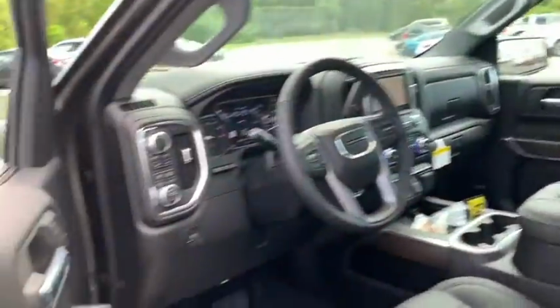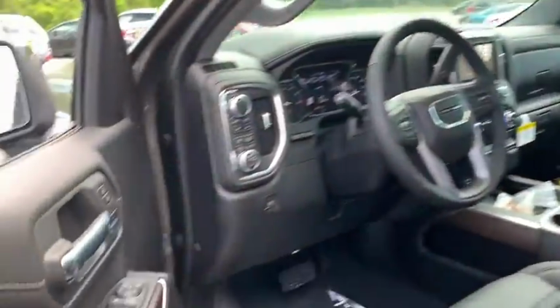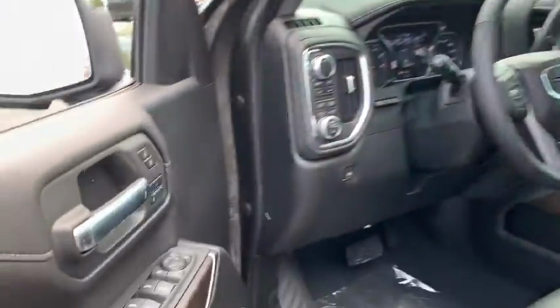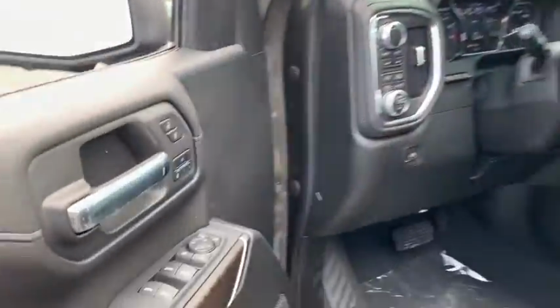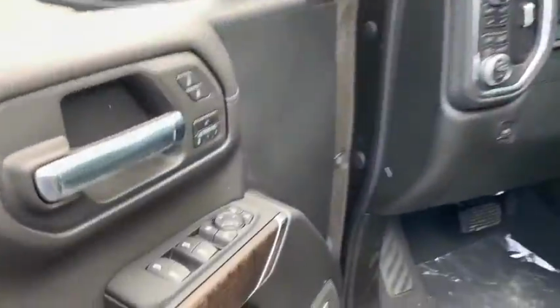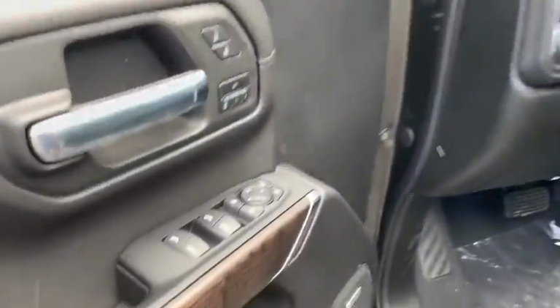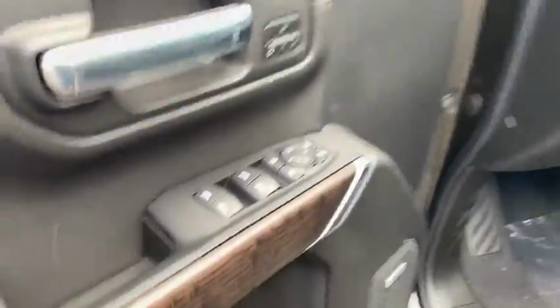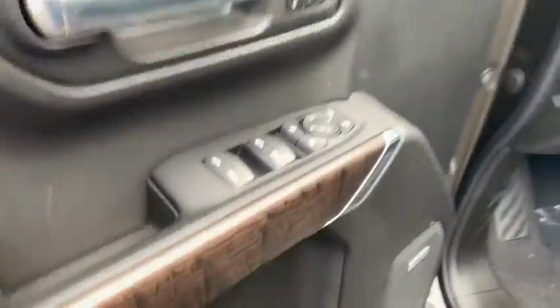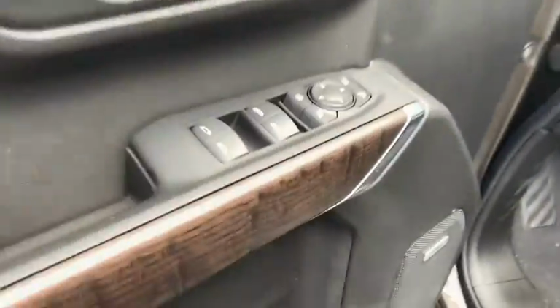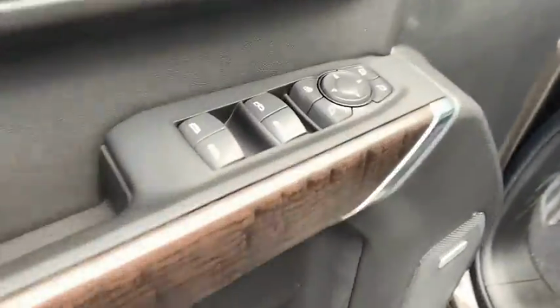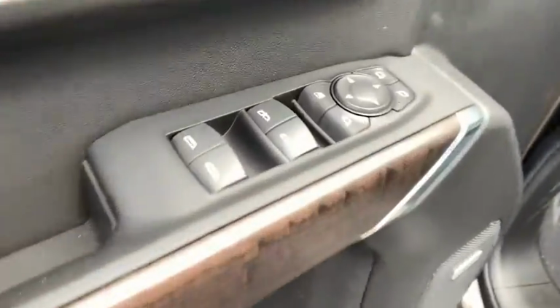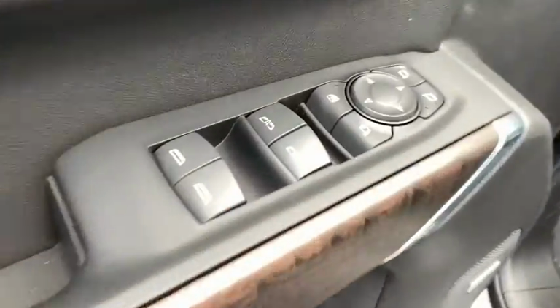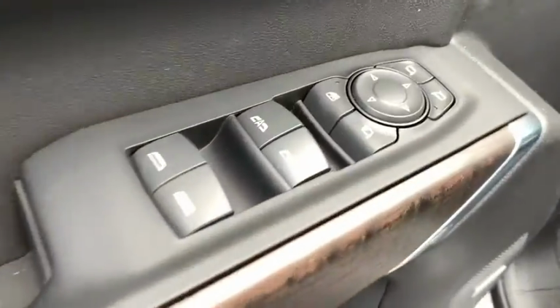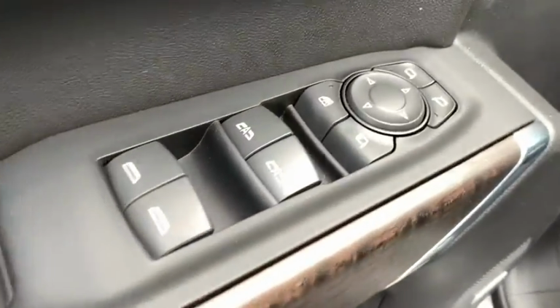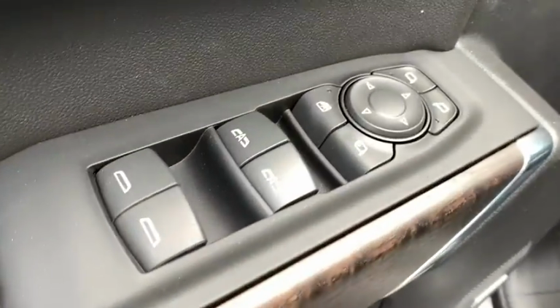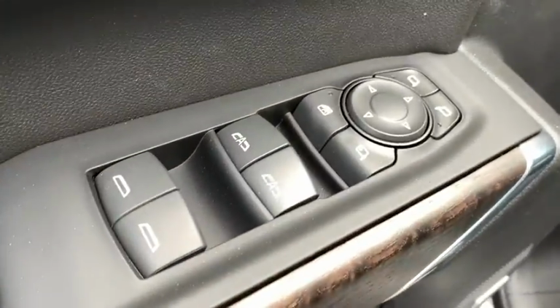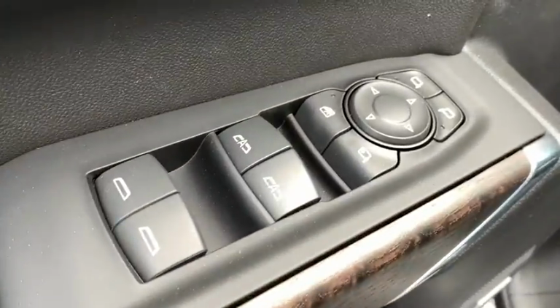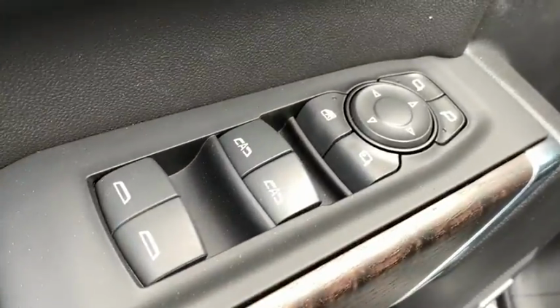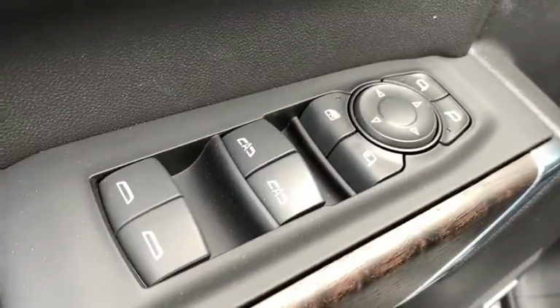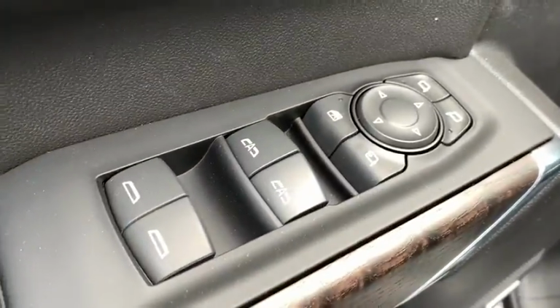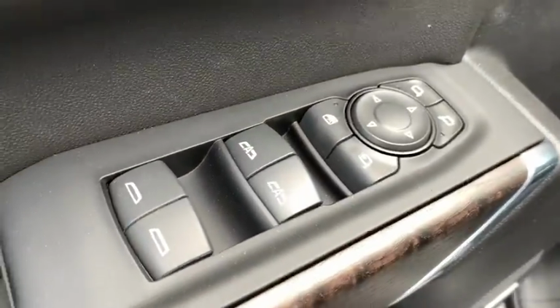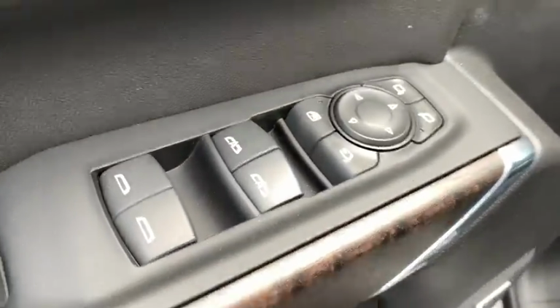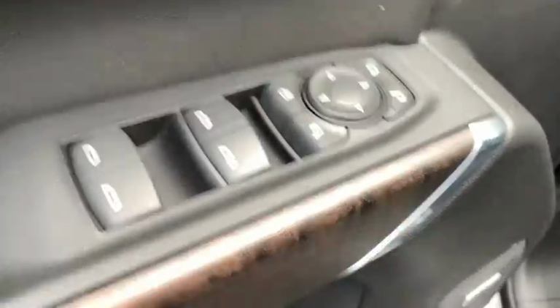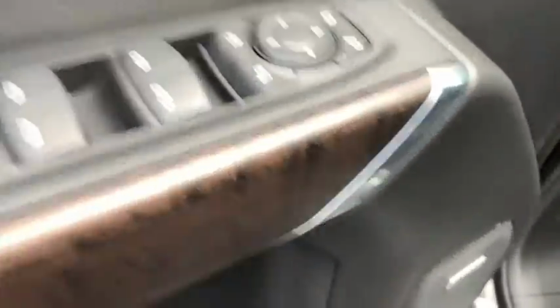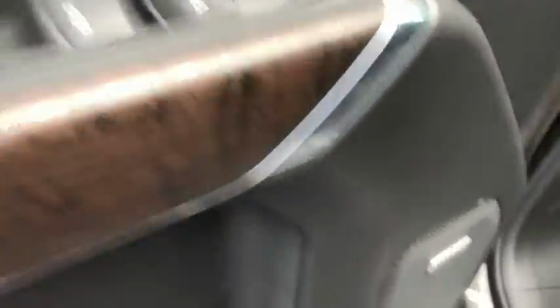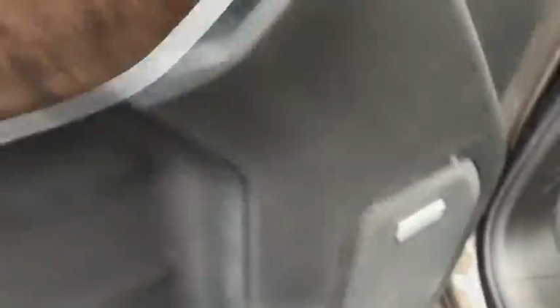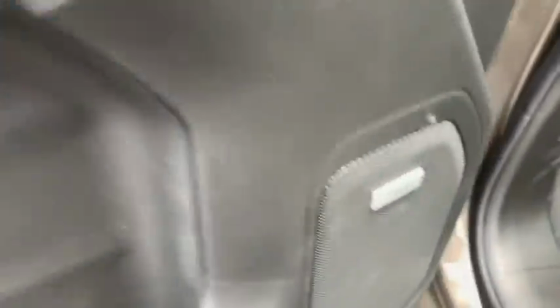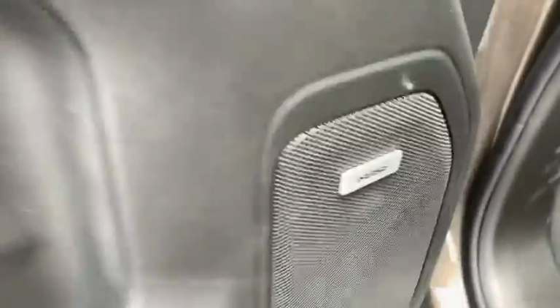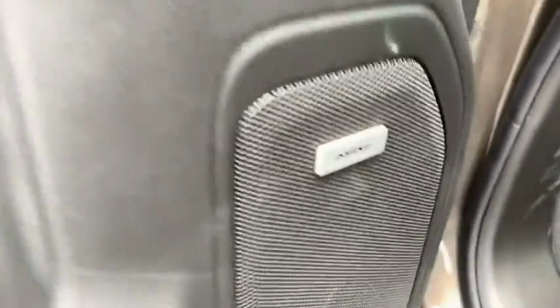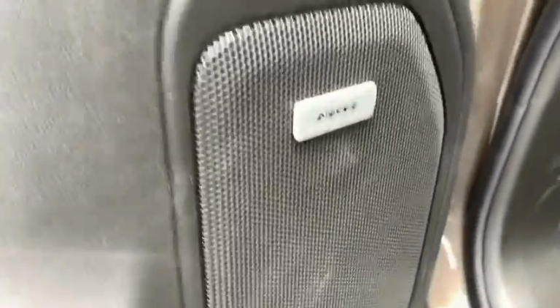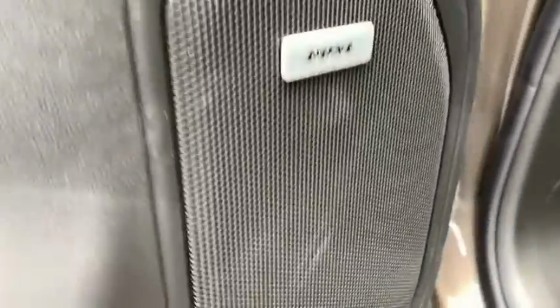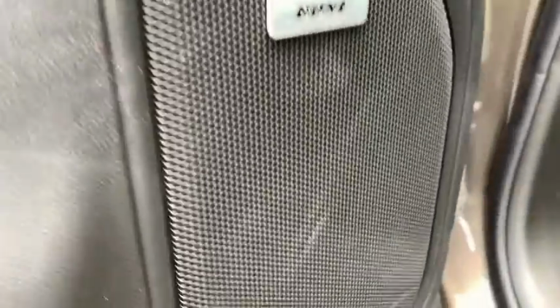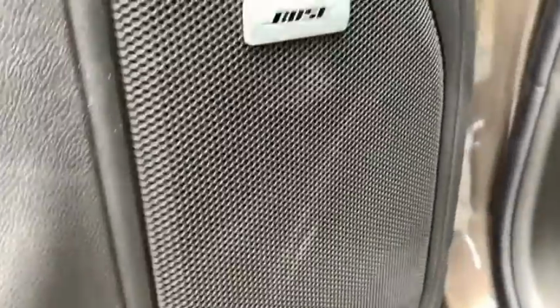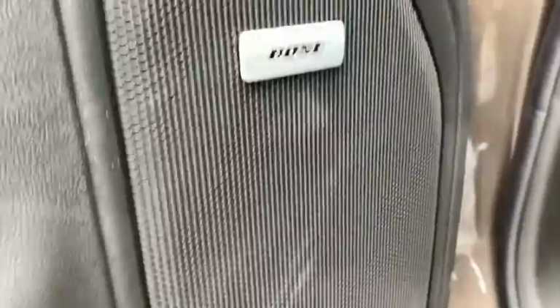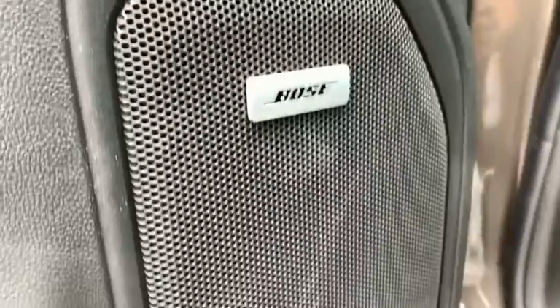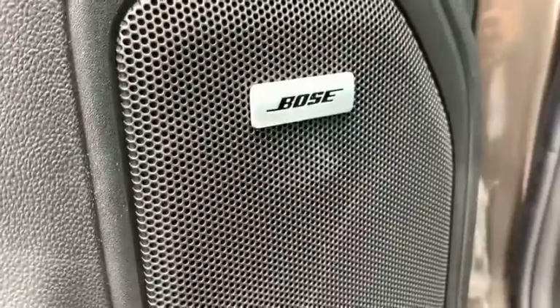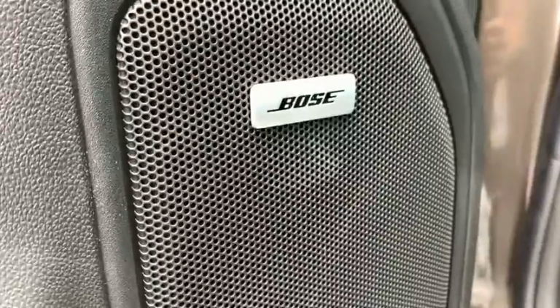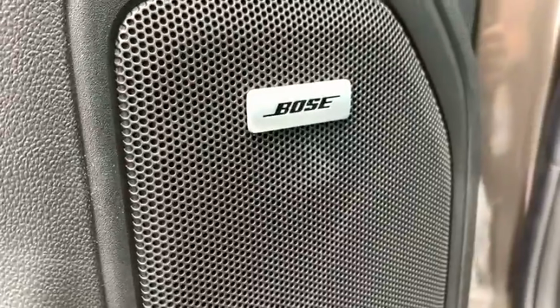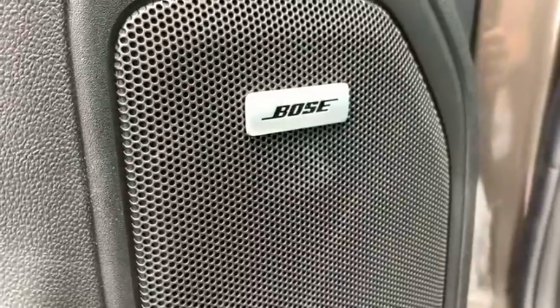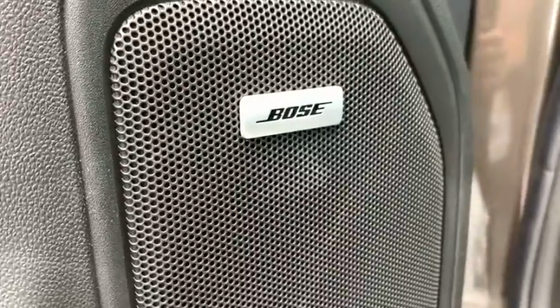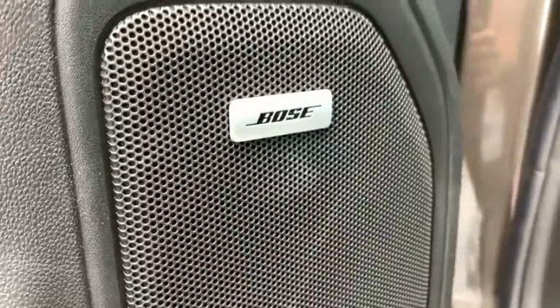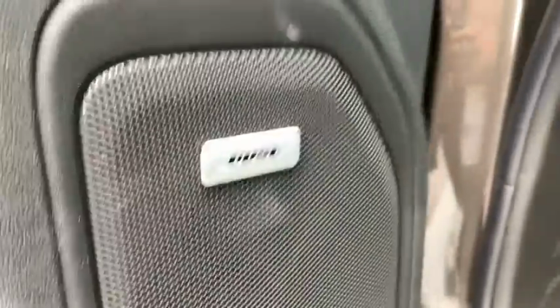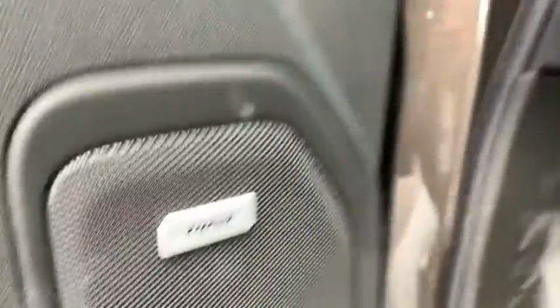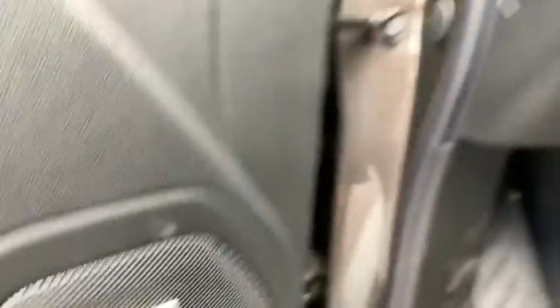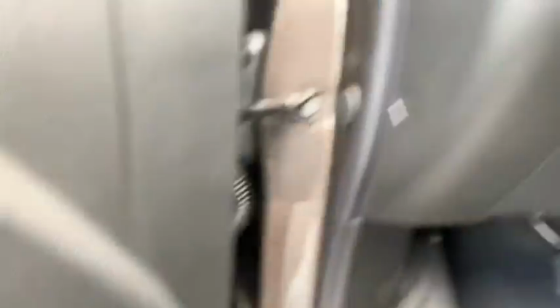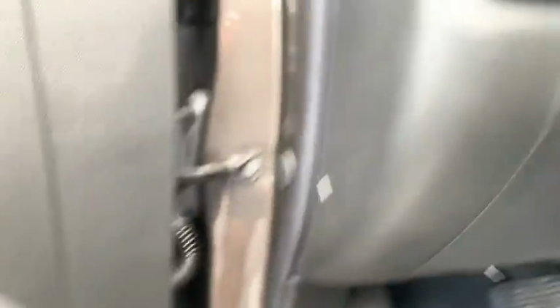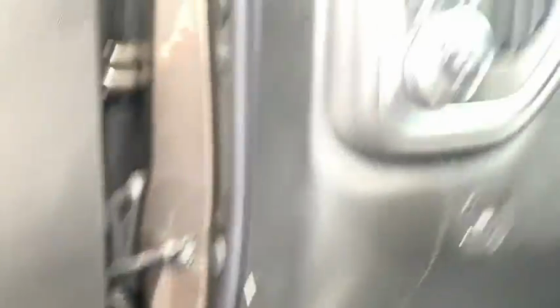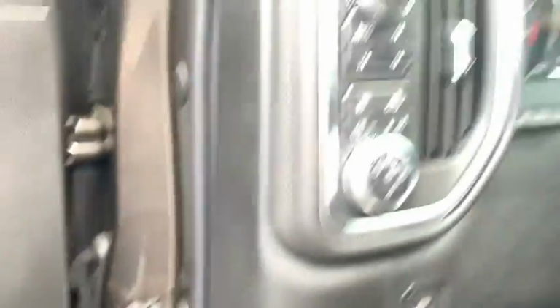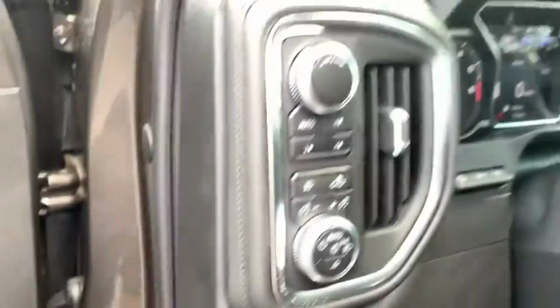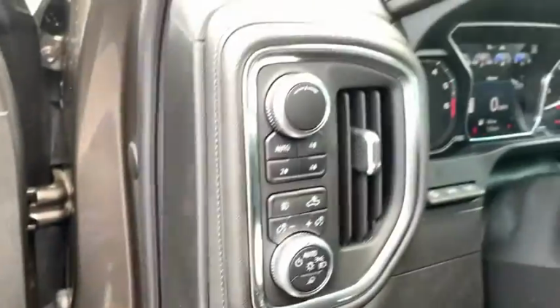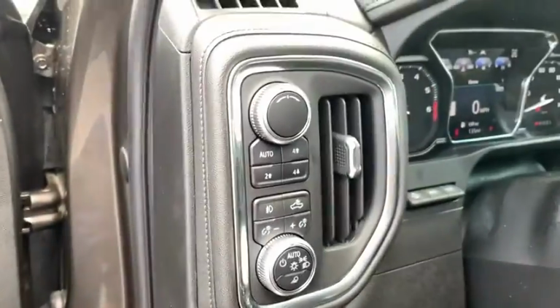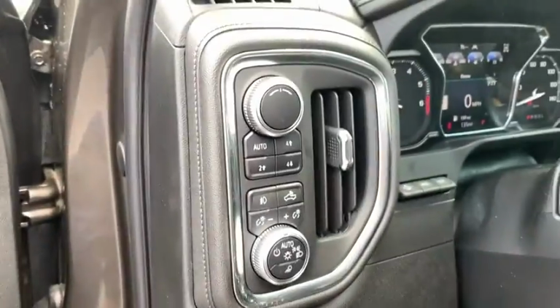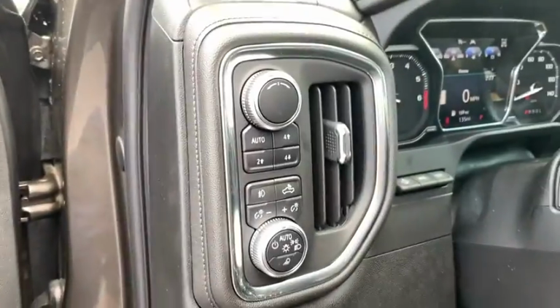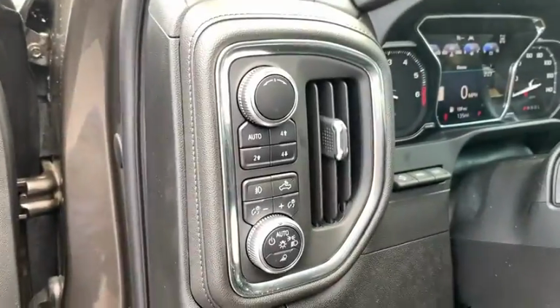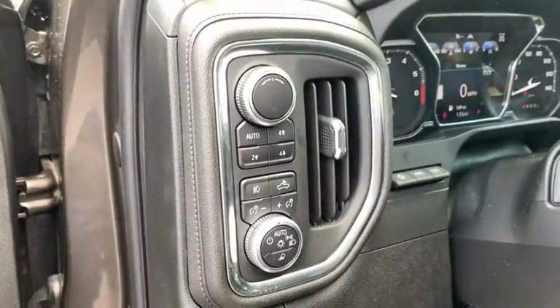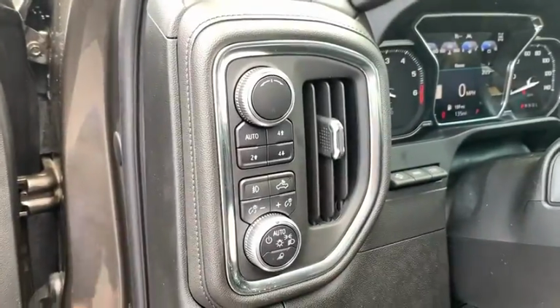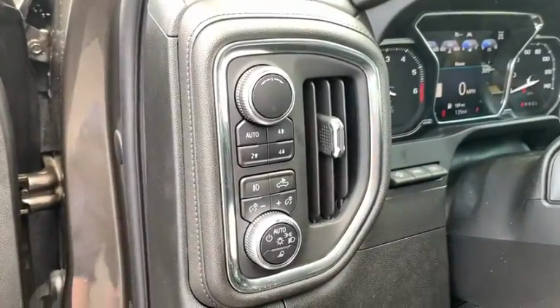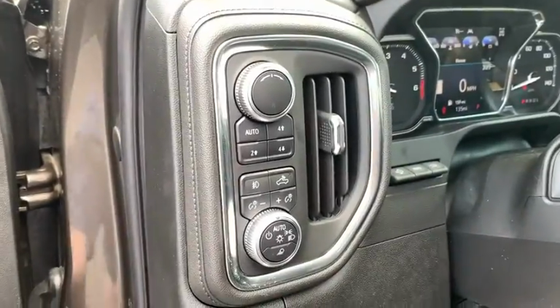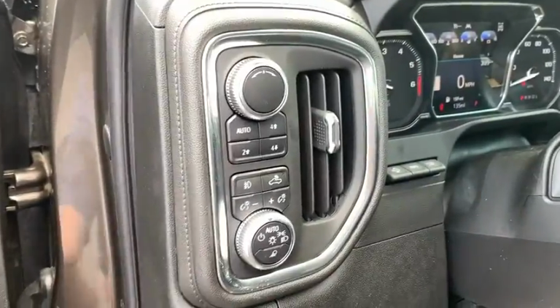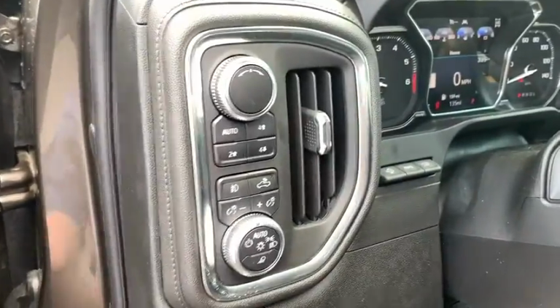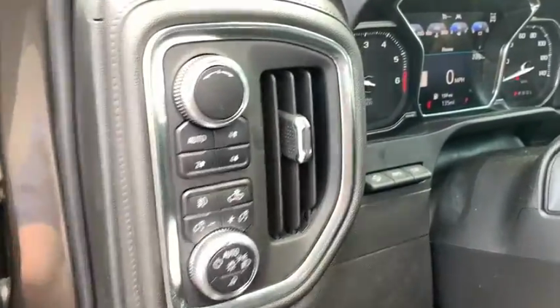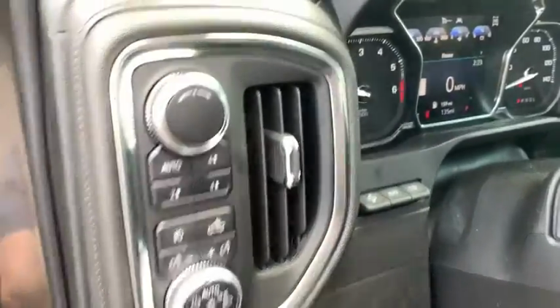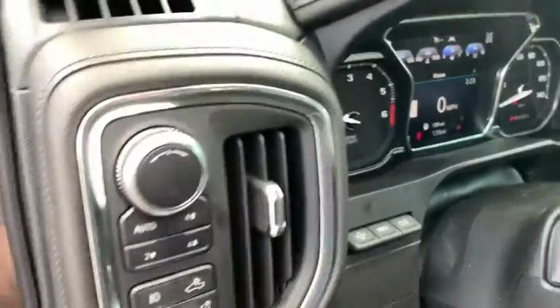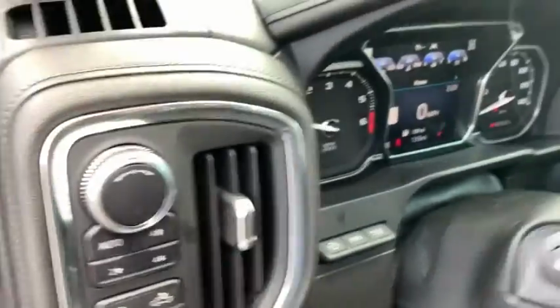Sierra 1500 now comes with an automatic transmission that combines high max hauling capability with precise control.